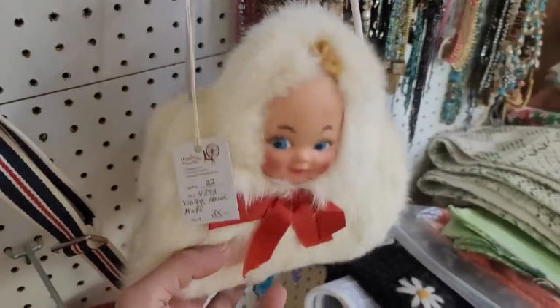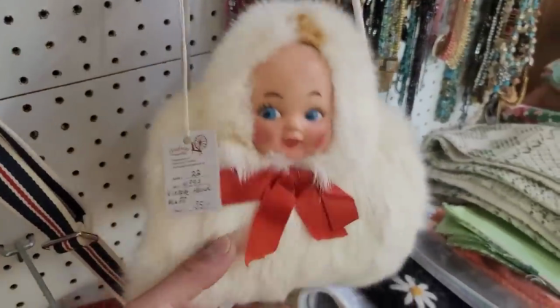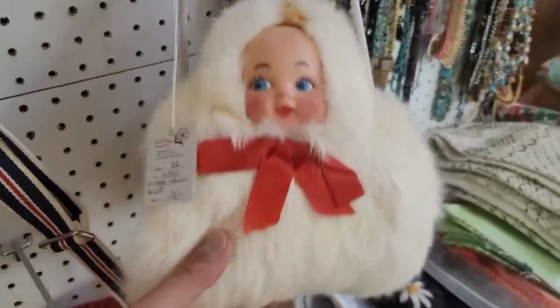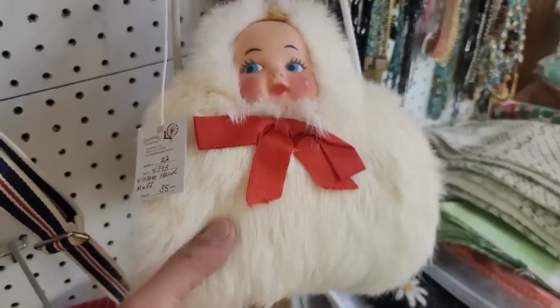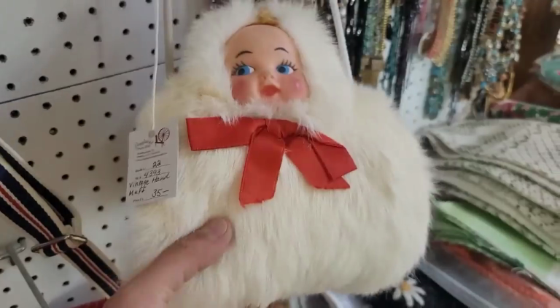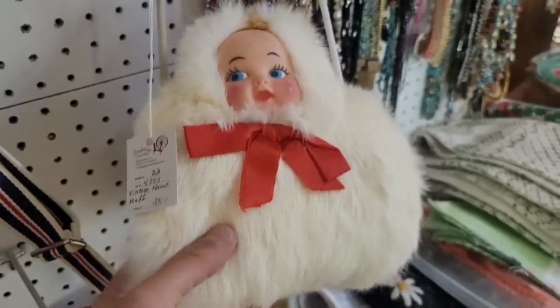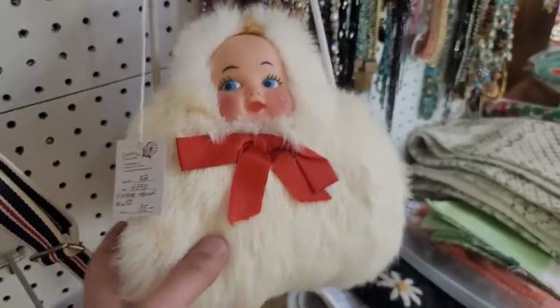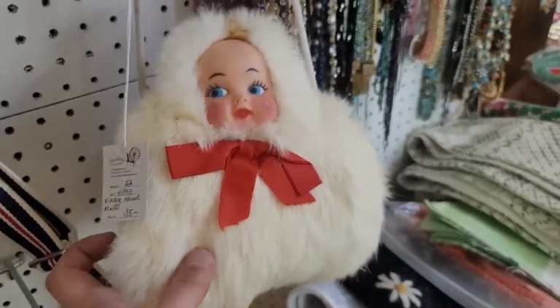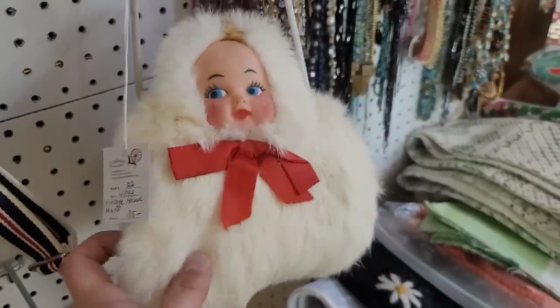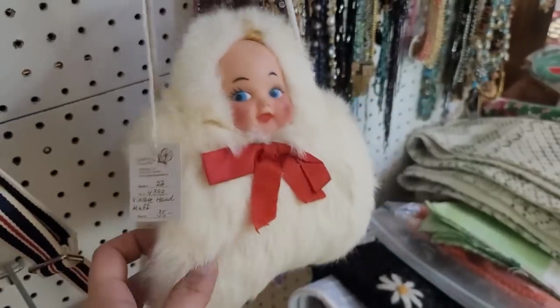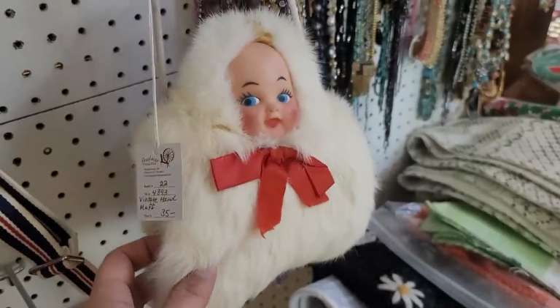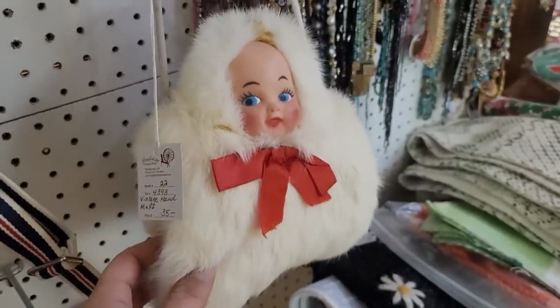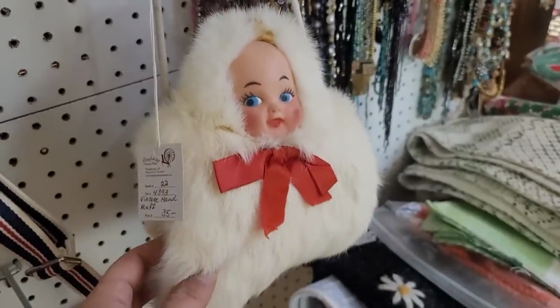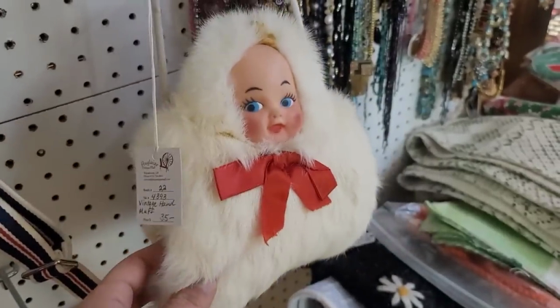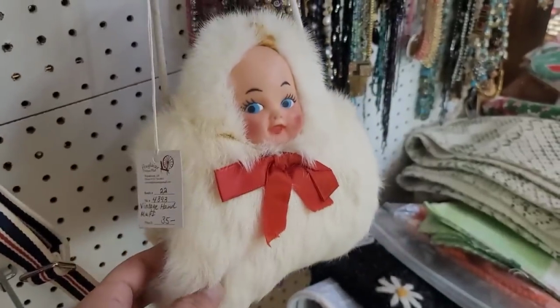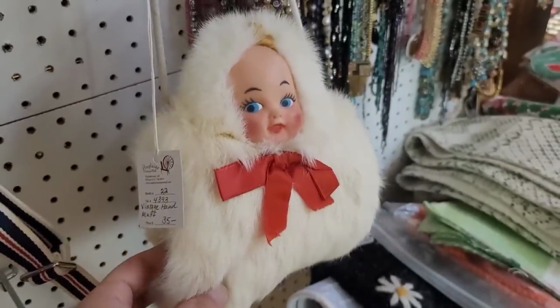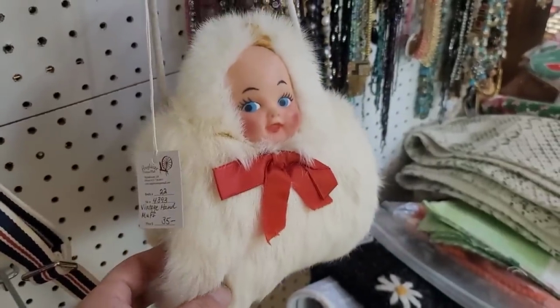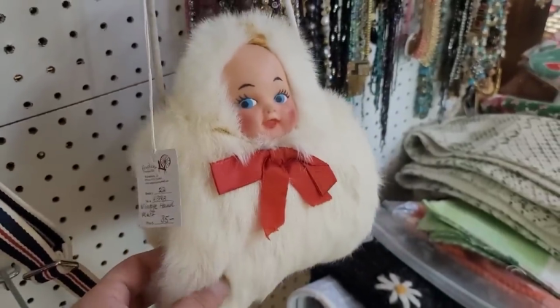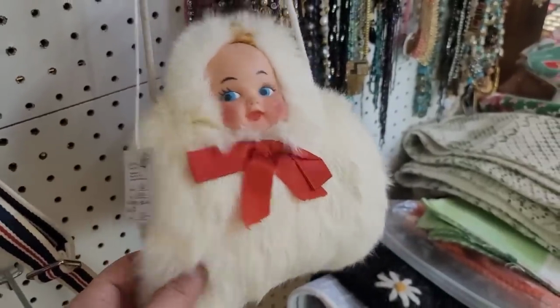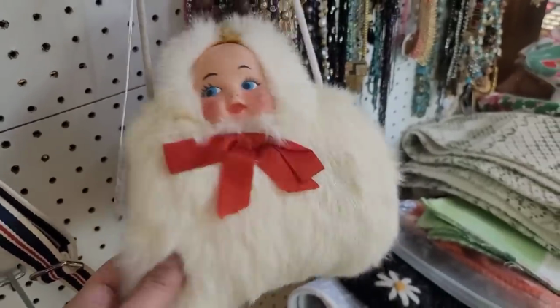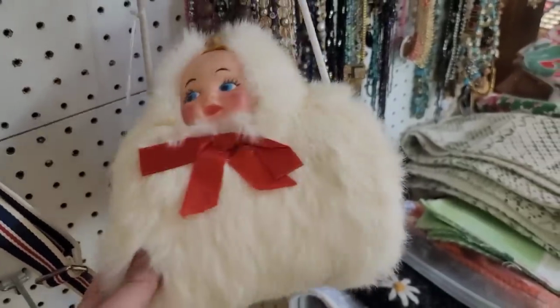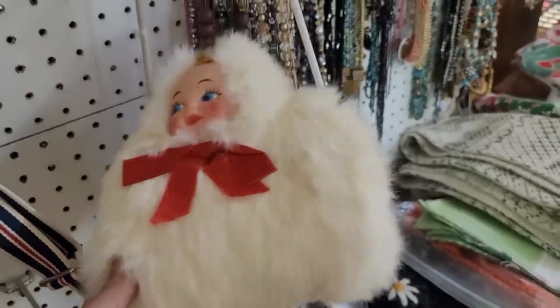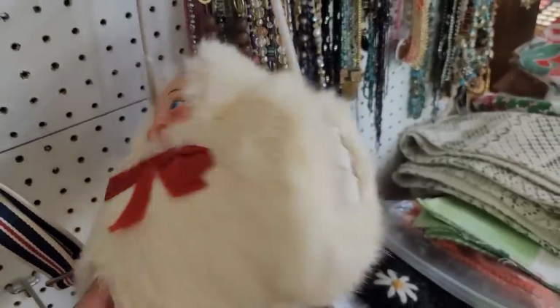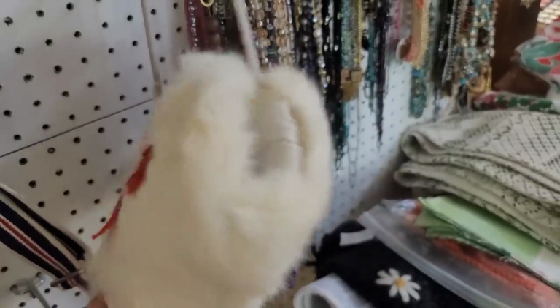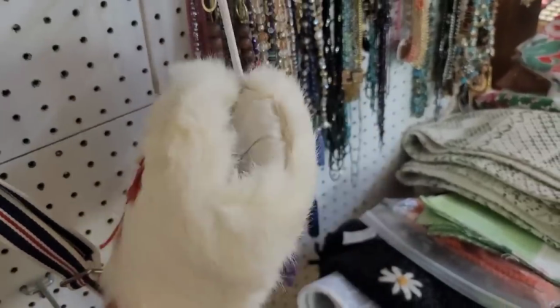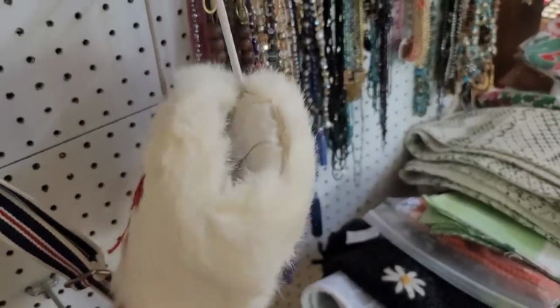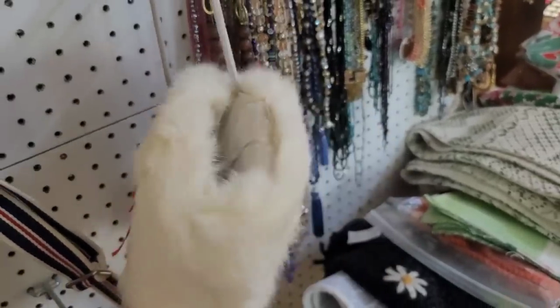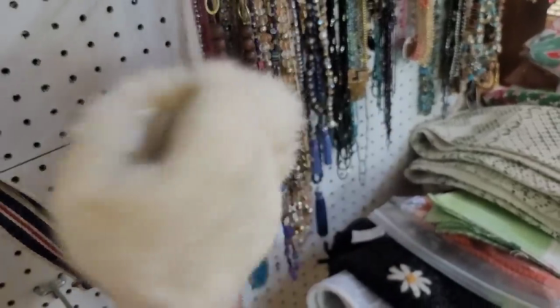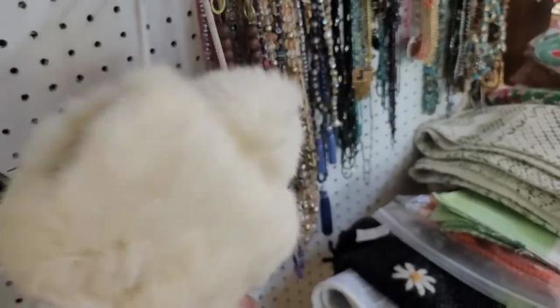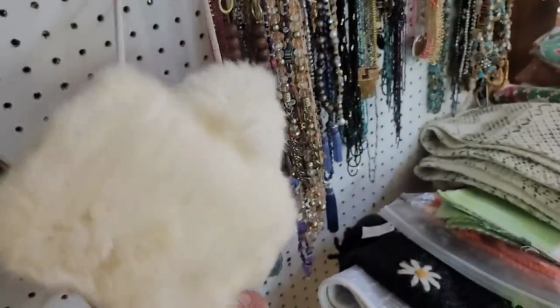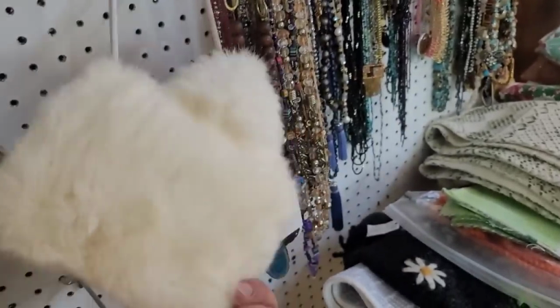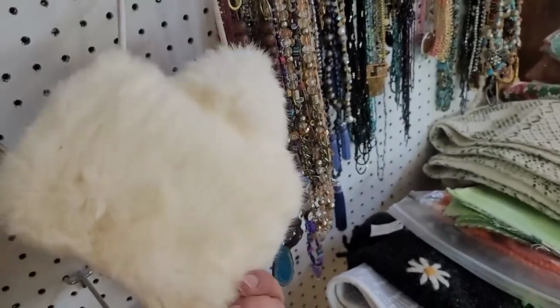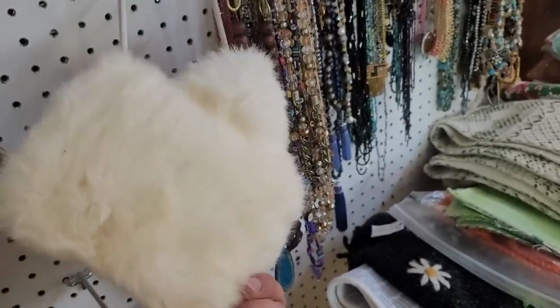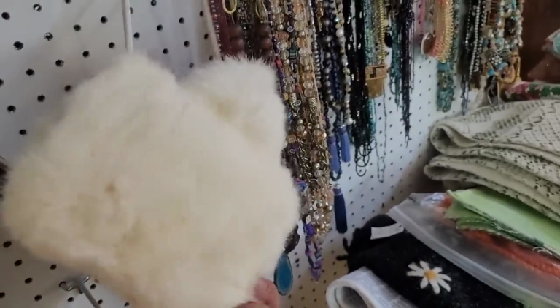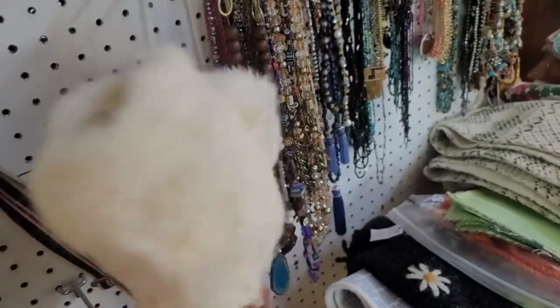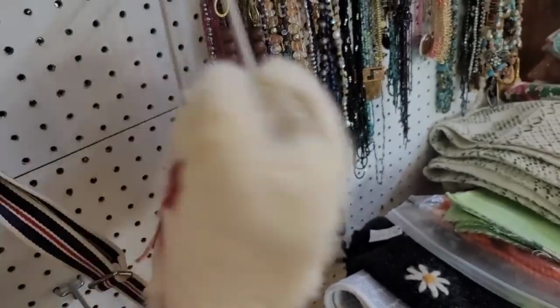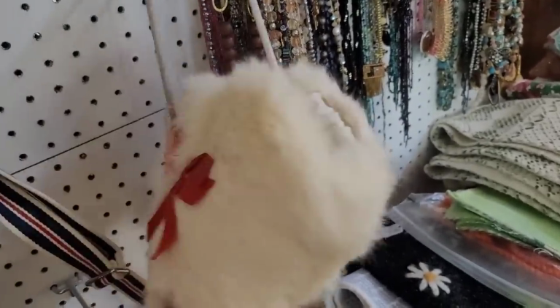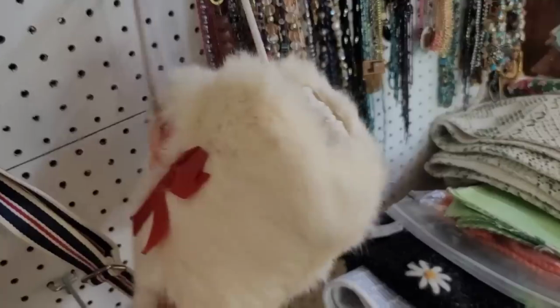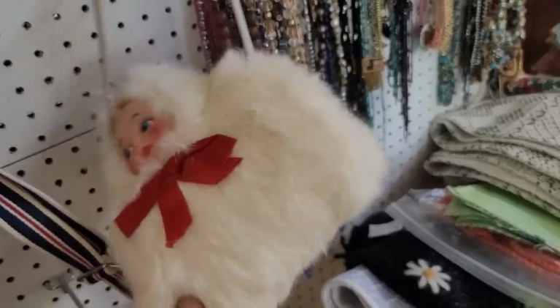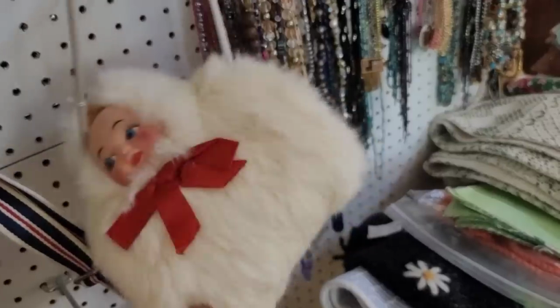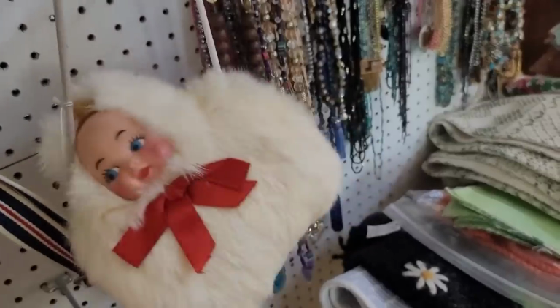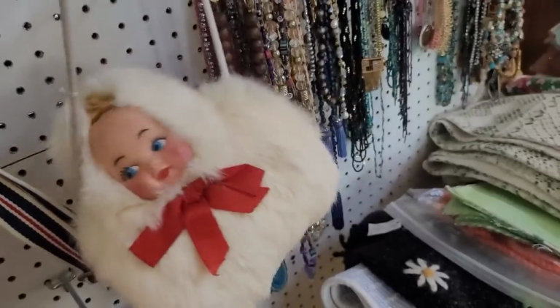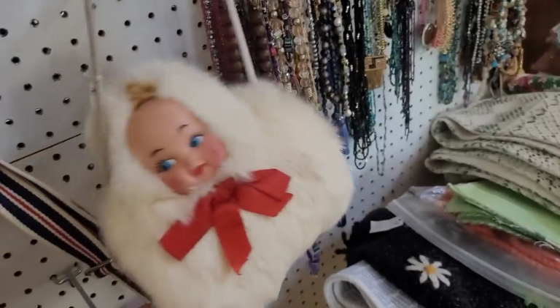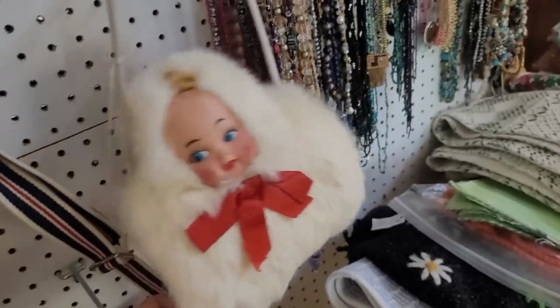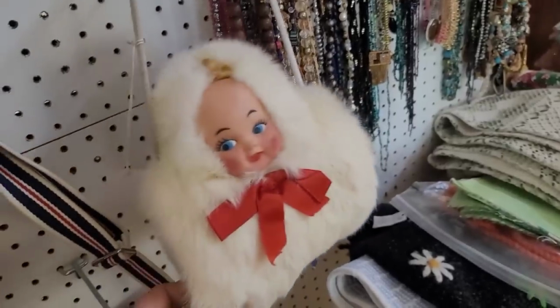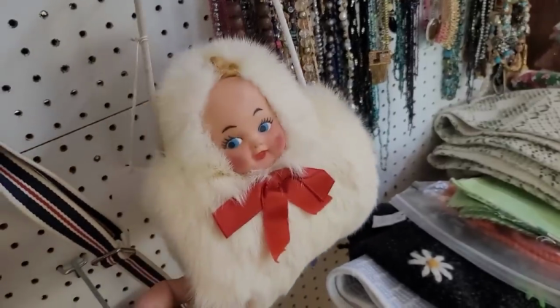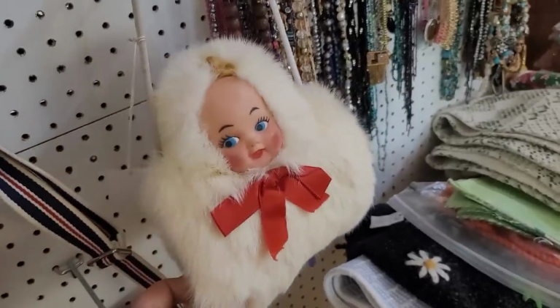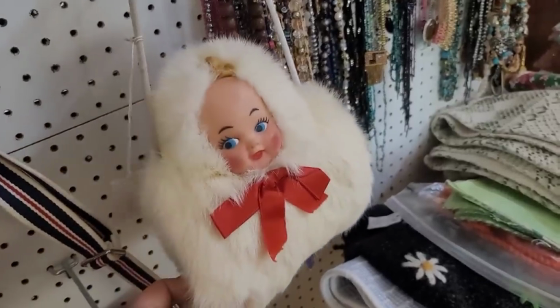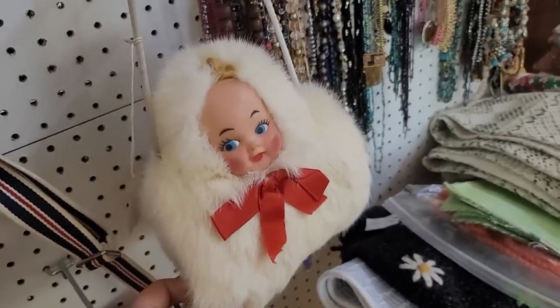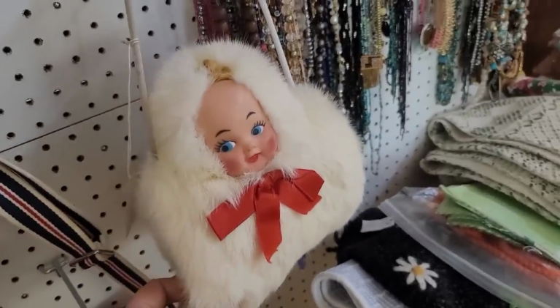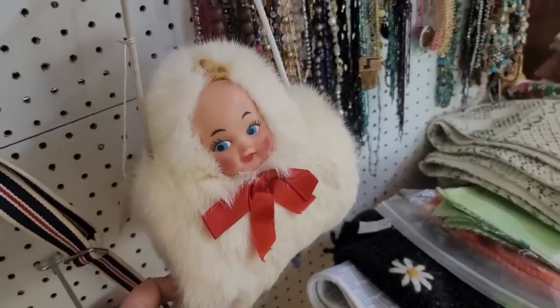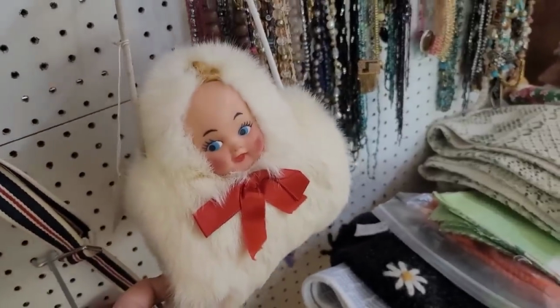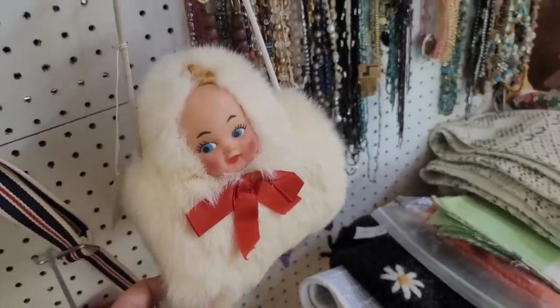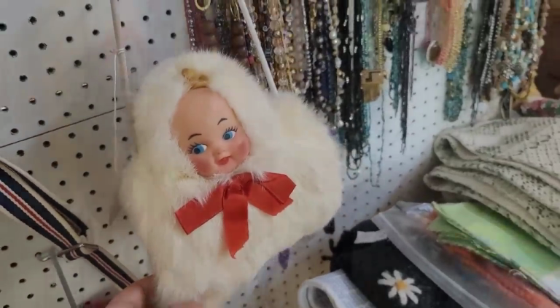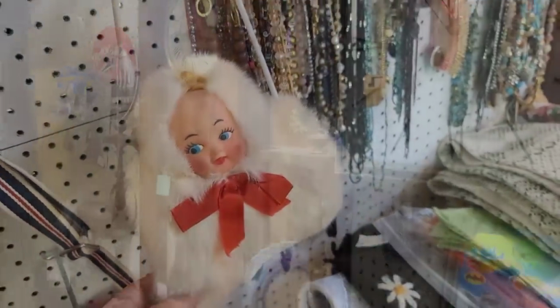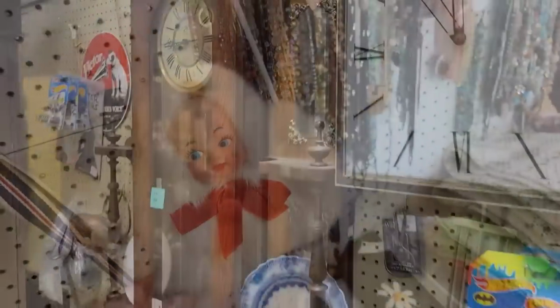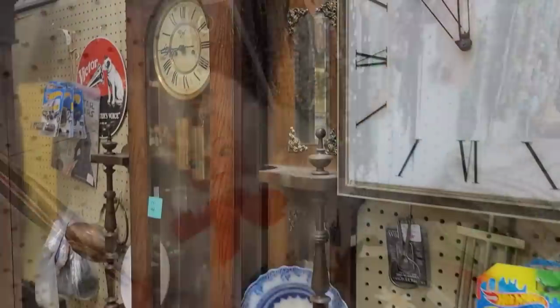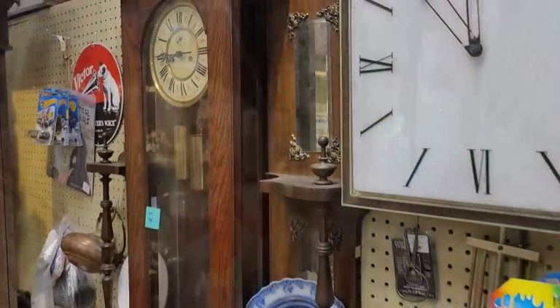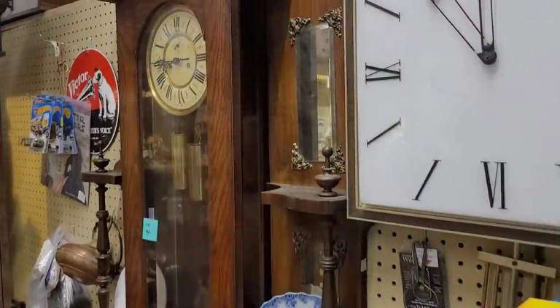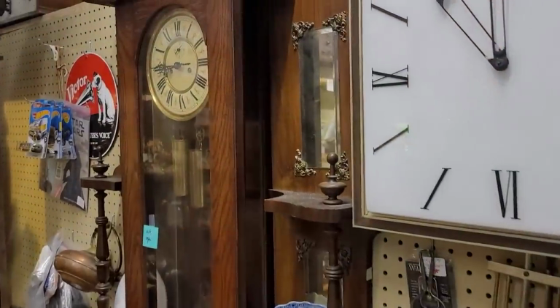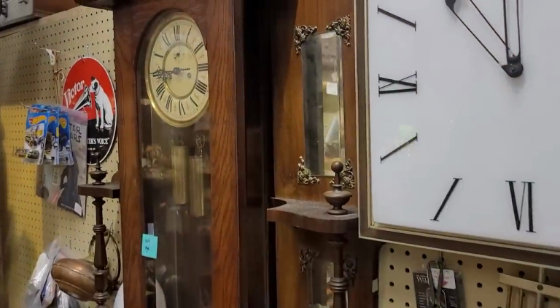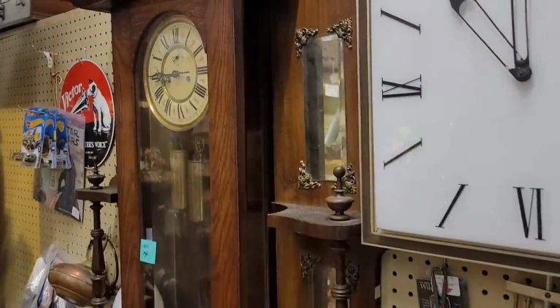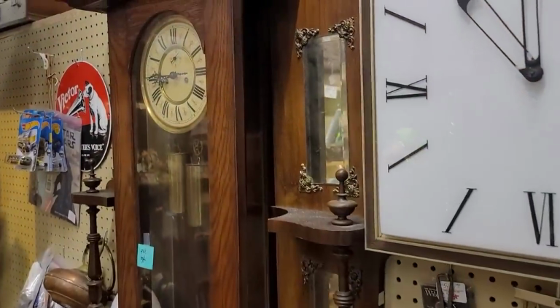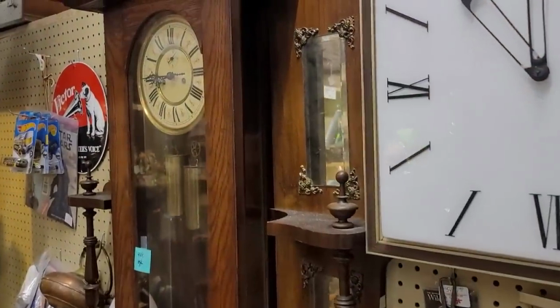This is kind of creepy — it's real rabbit fur. It's a little doll head muff, because why not? They did some strange stuff.